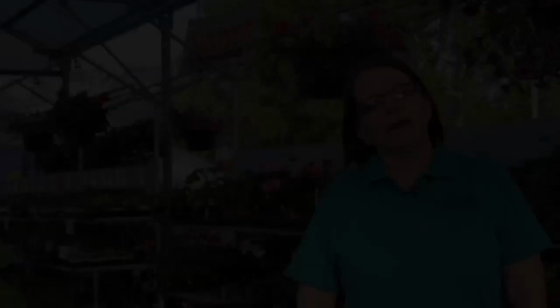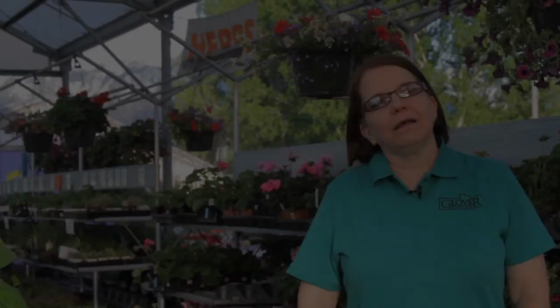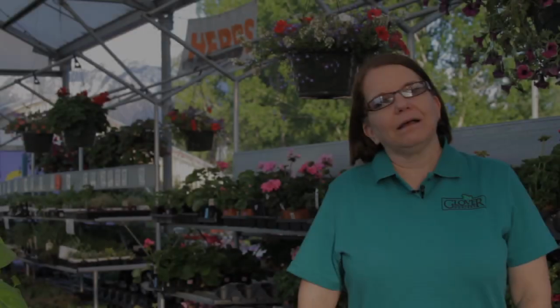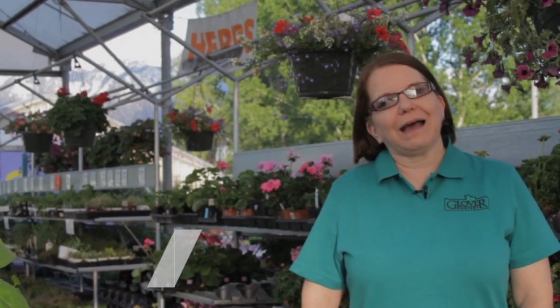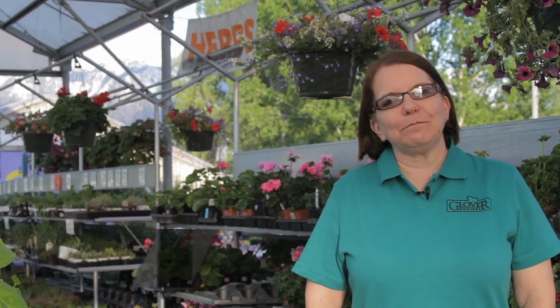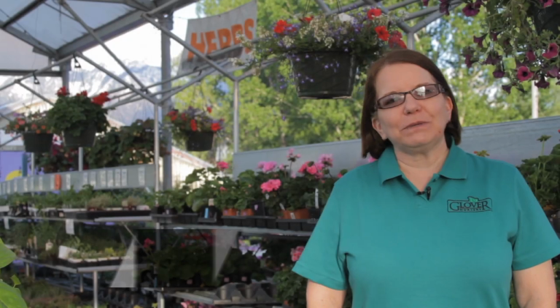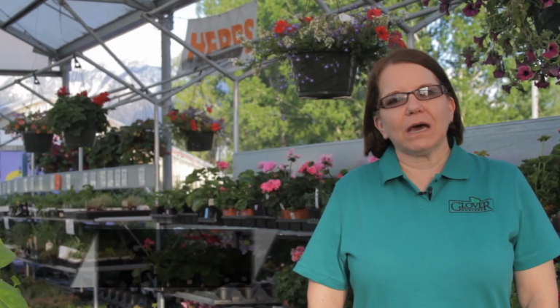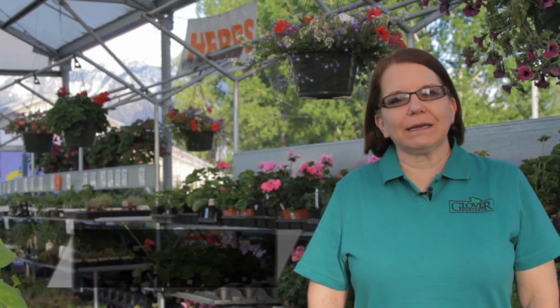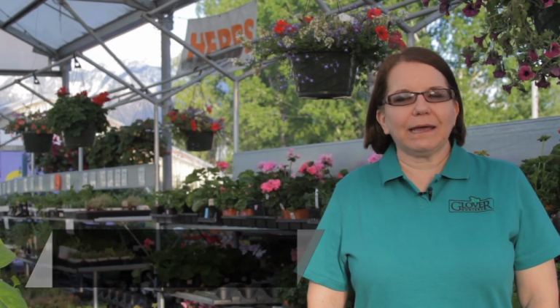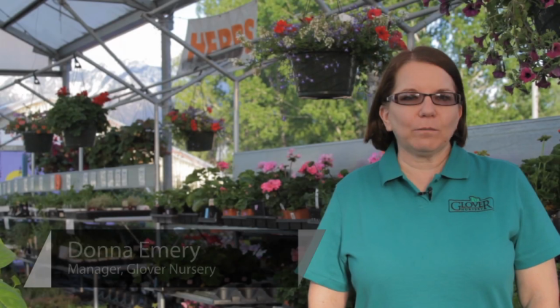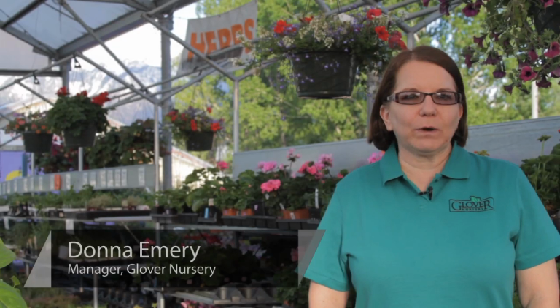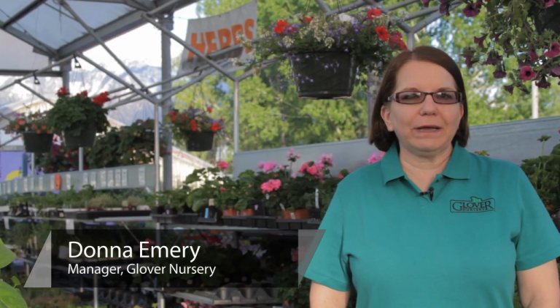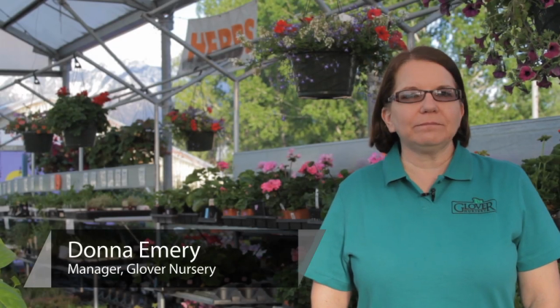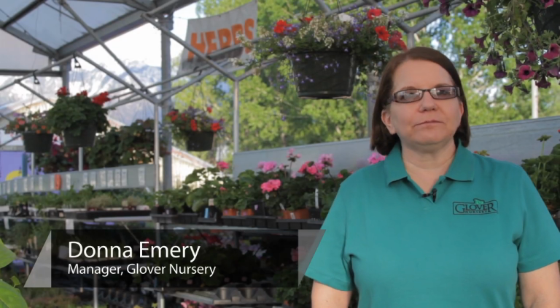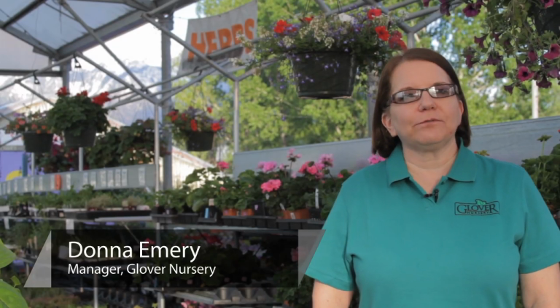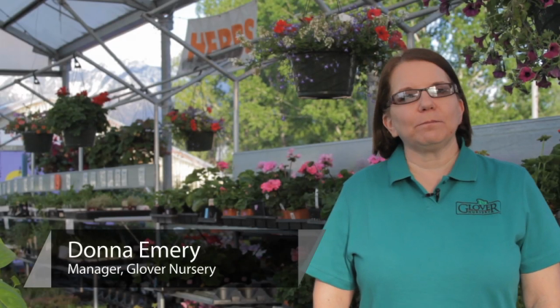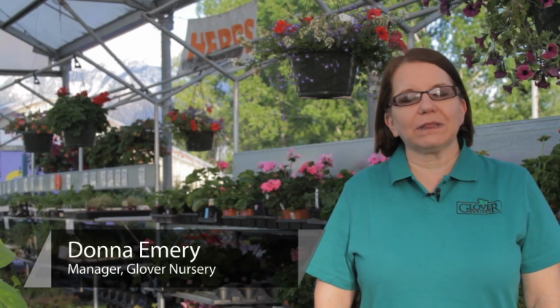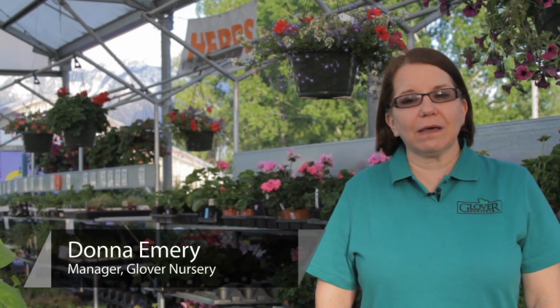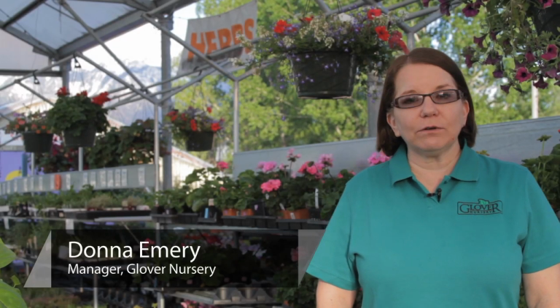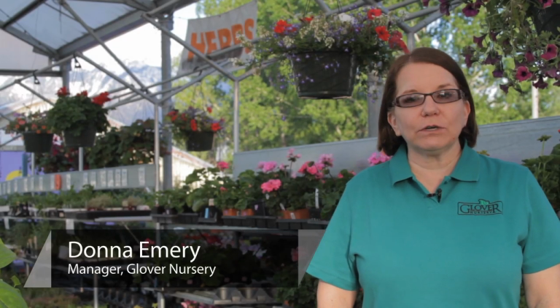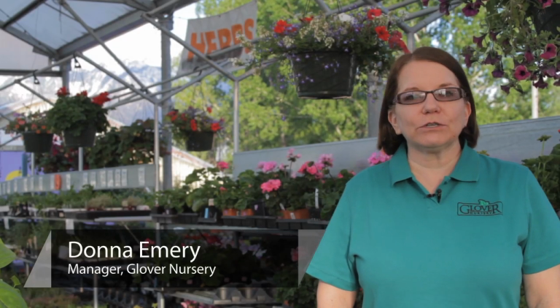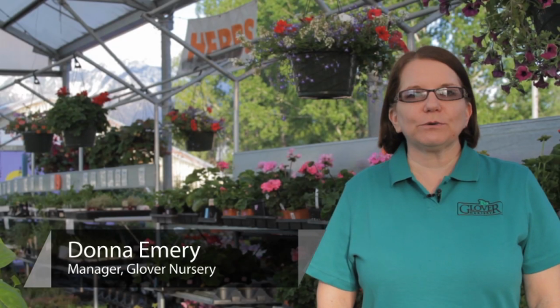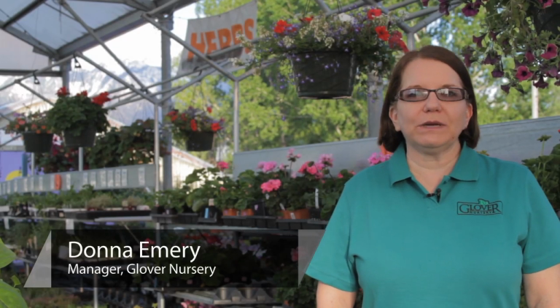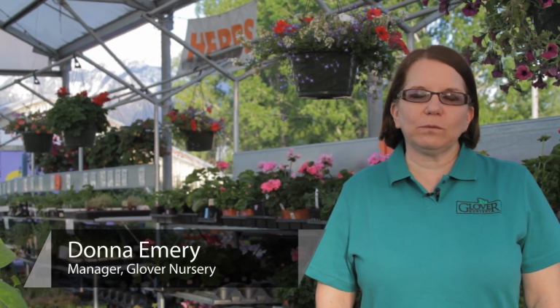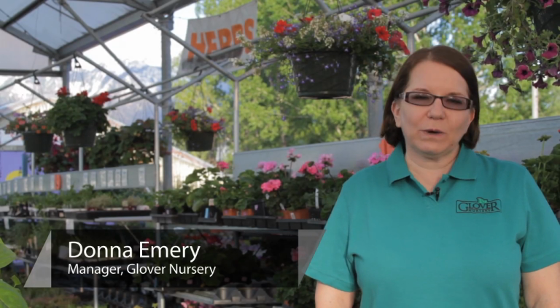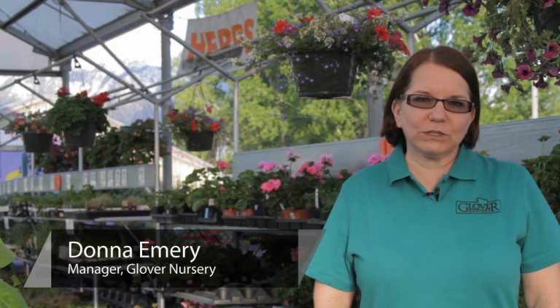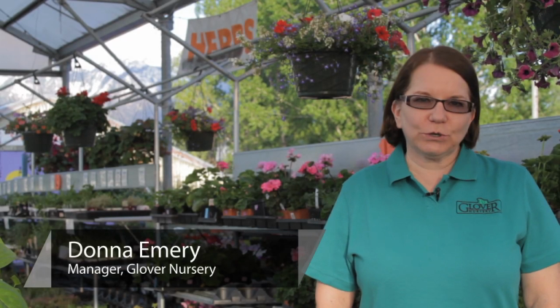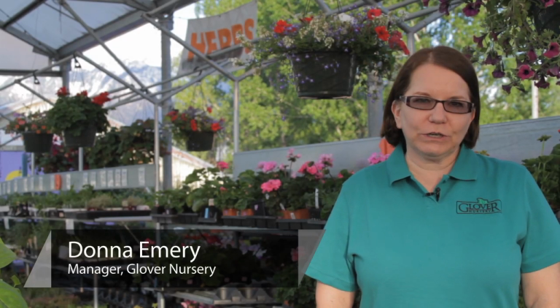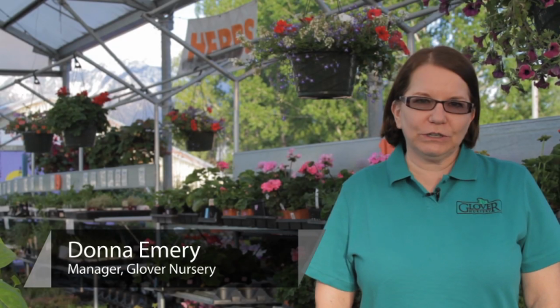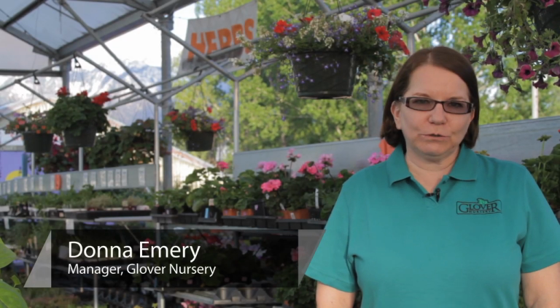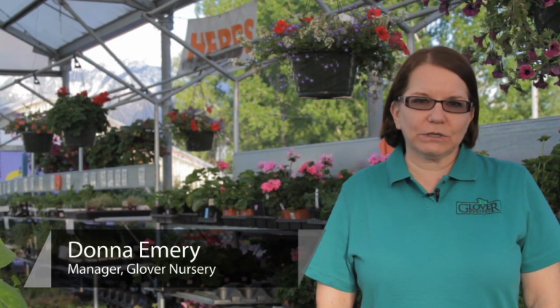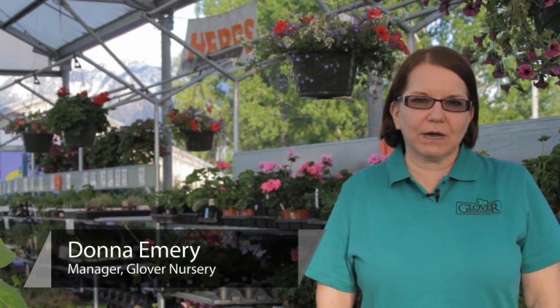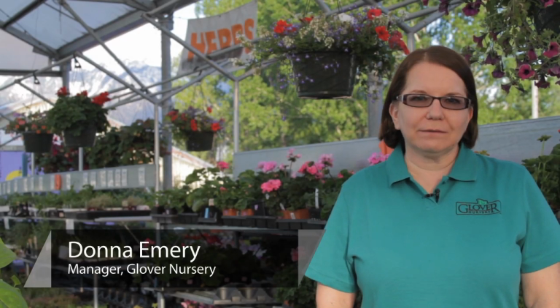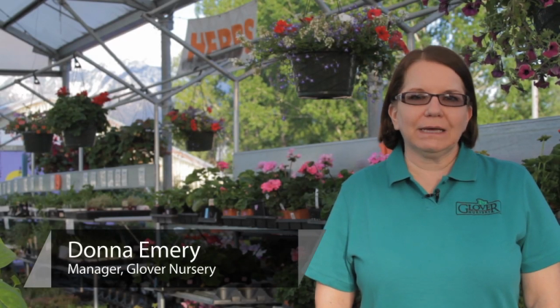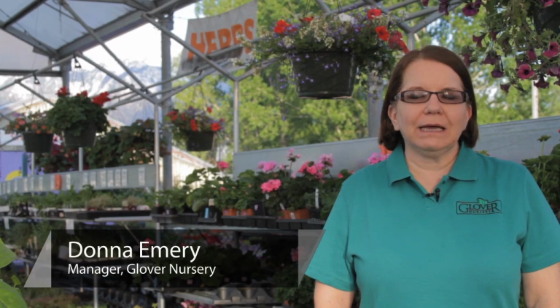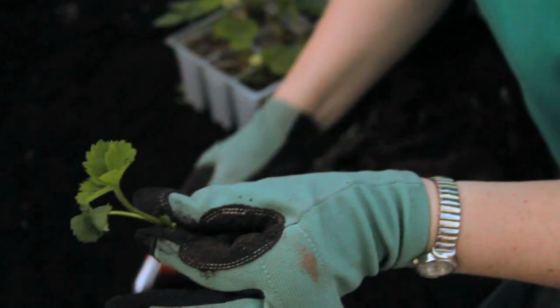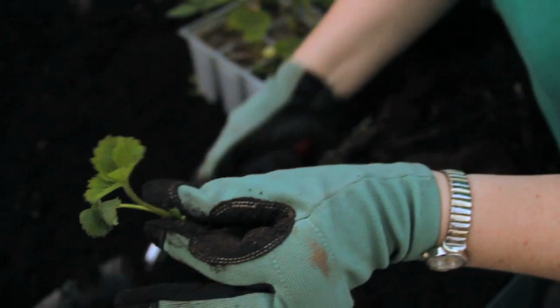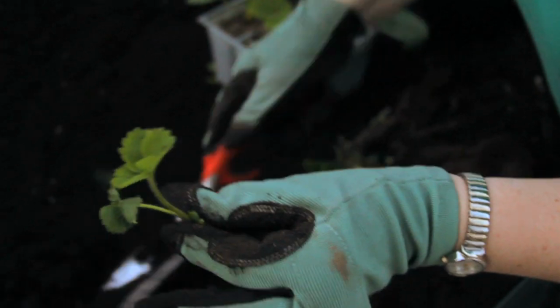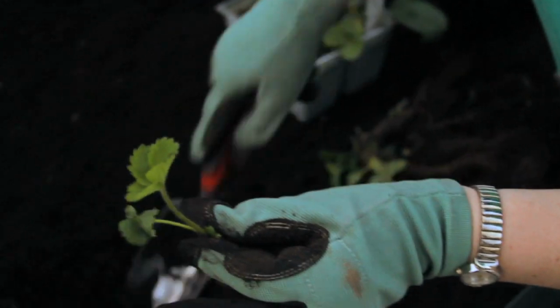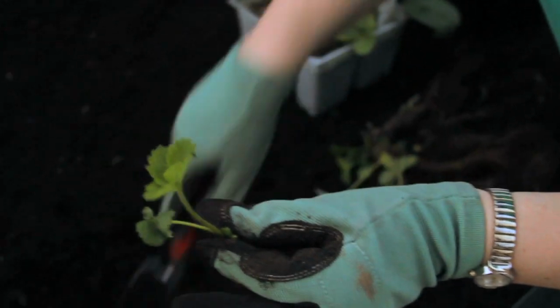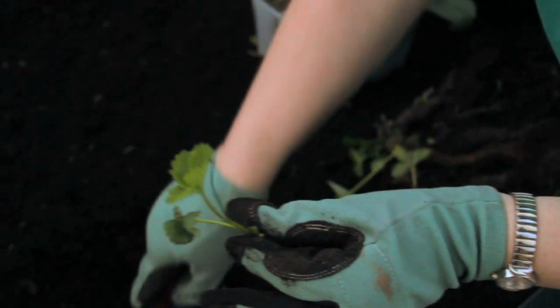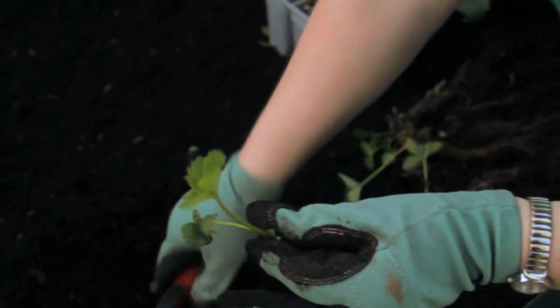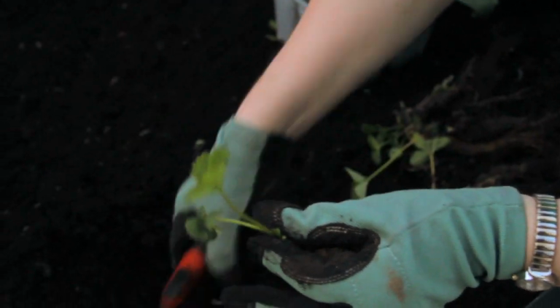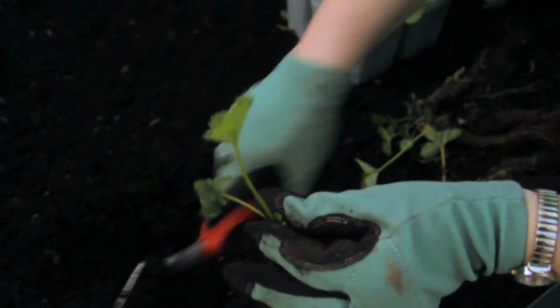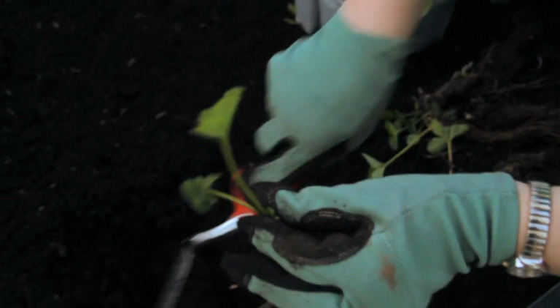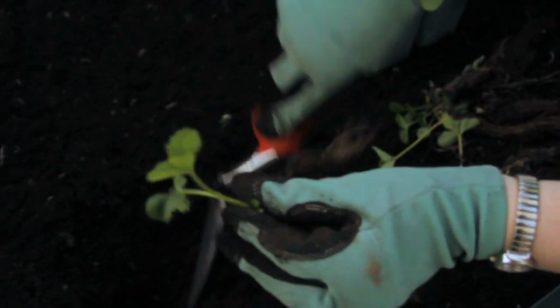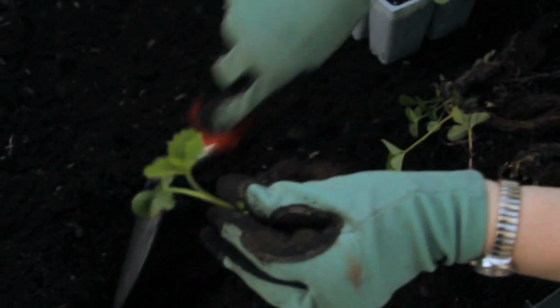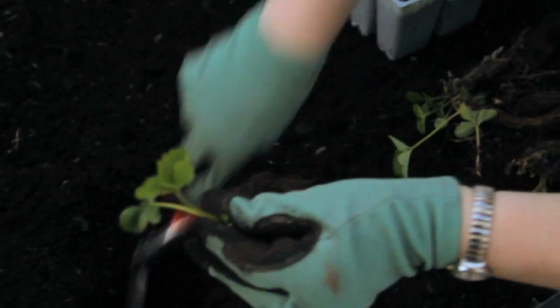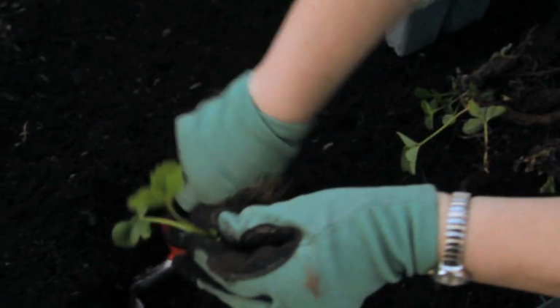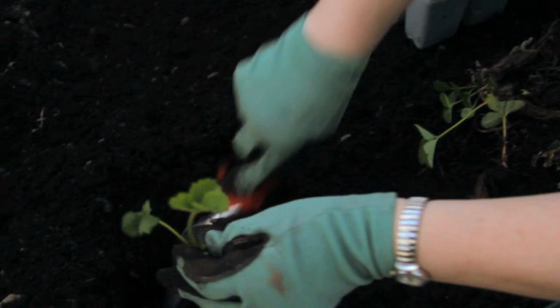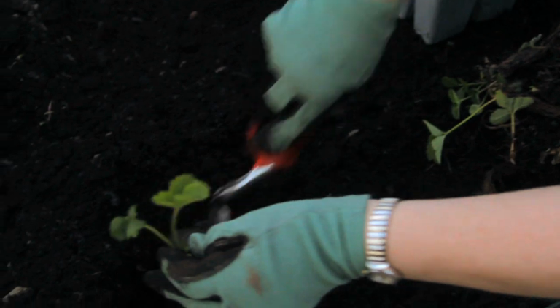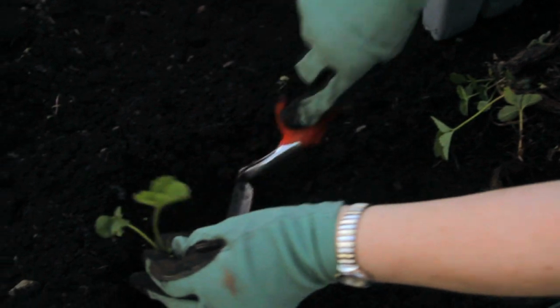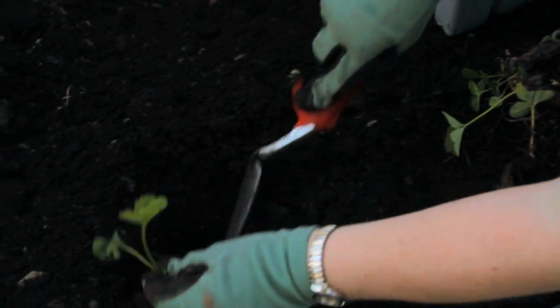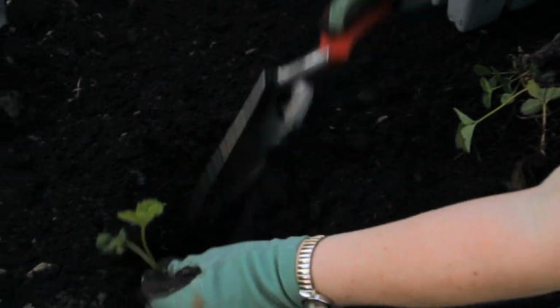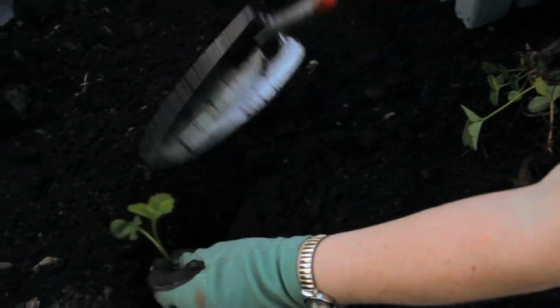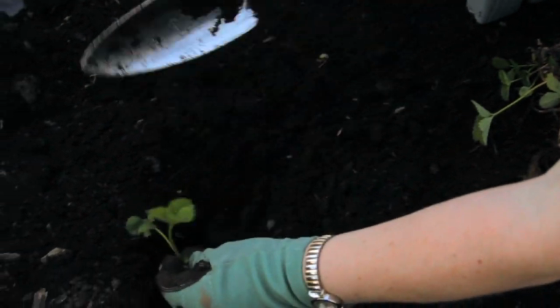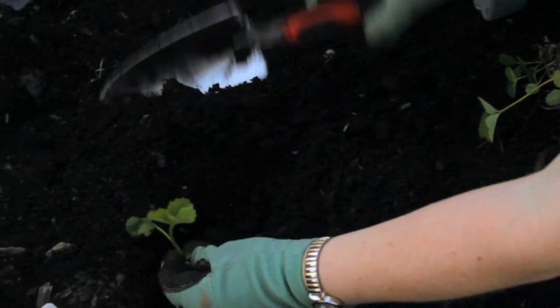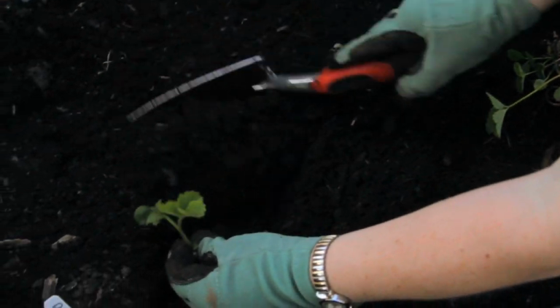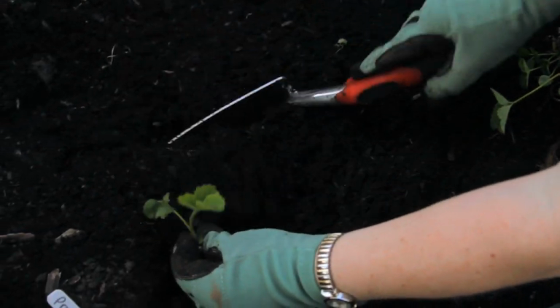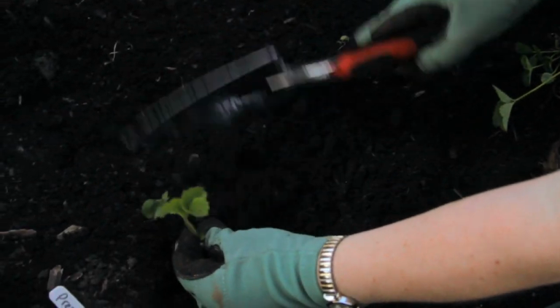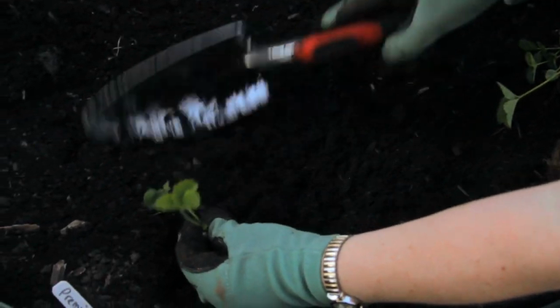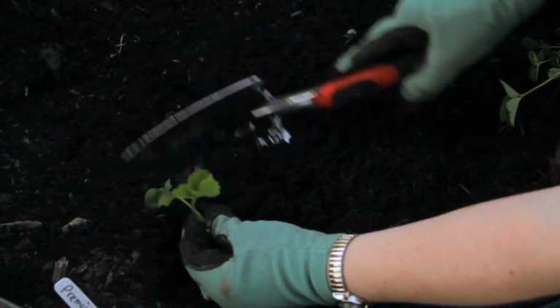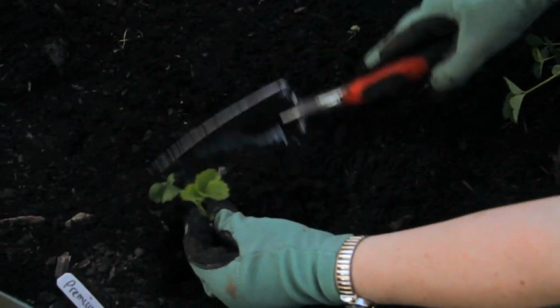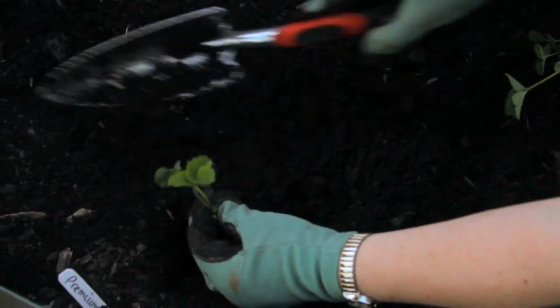I'm Donna Emery from Glover Nursery in West Jordan, Utah, and today we're going to talk about how to start a strawberry garden.